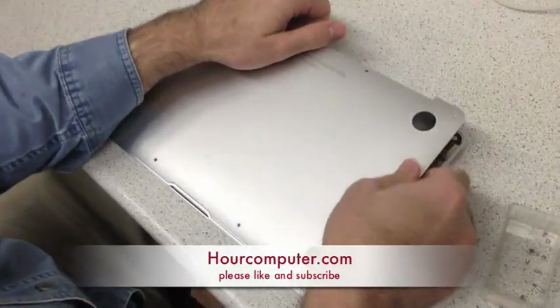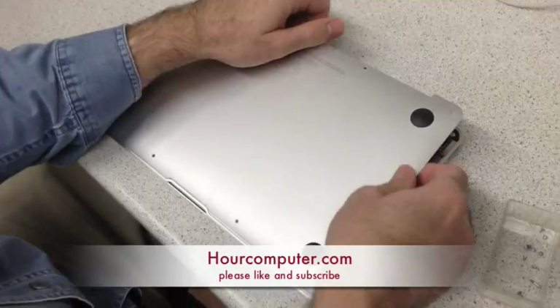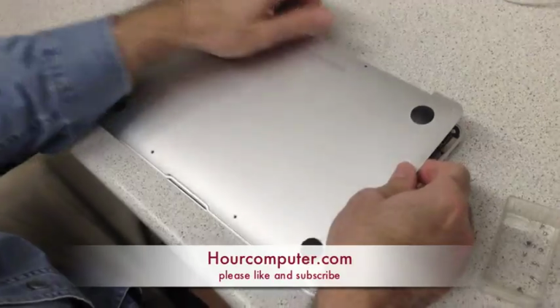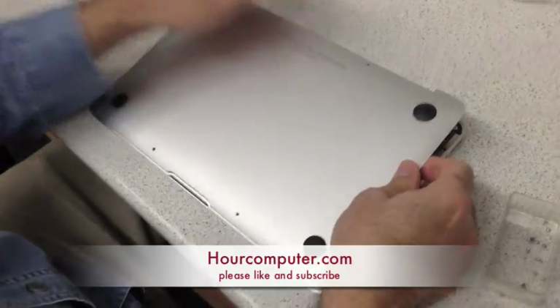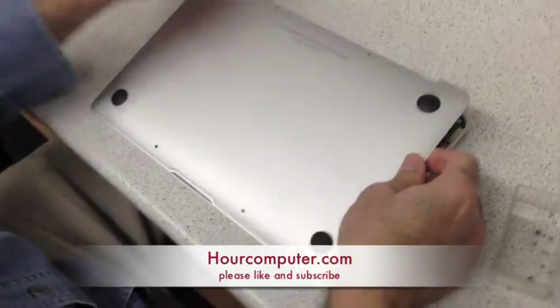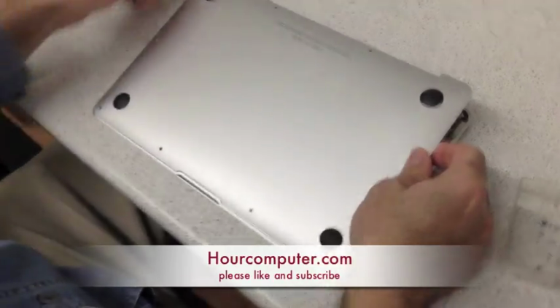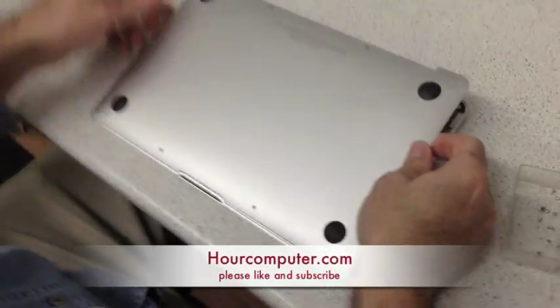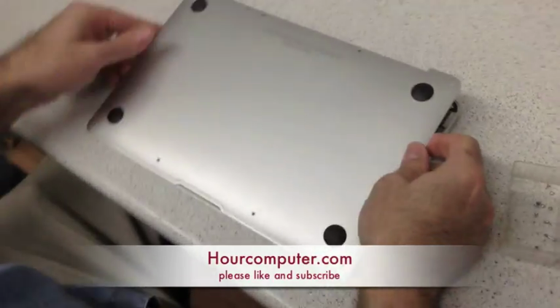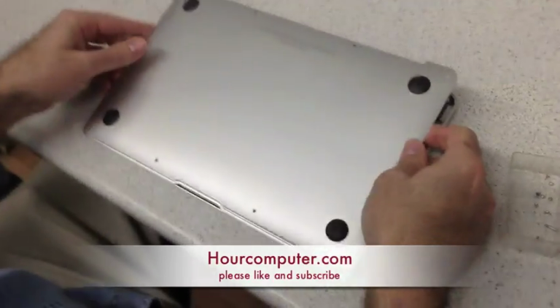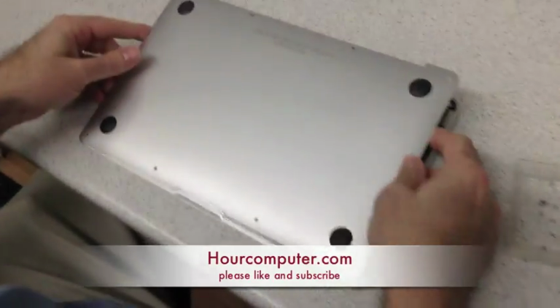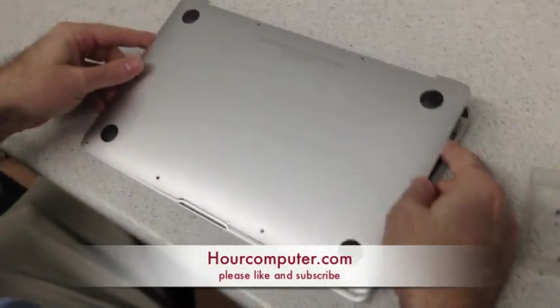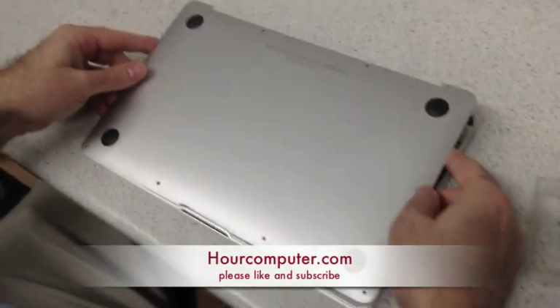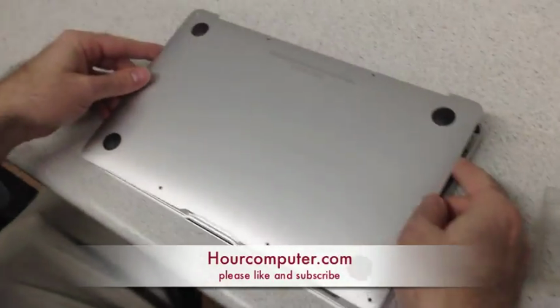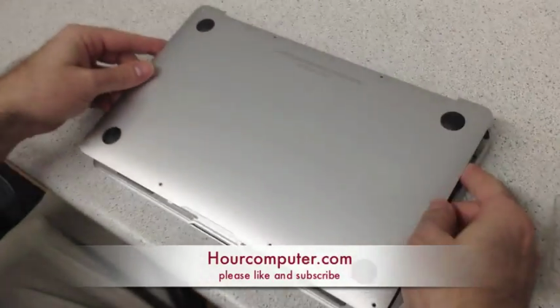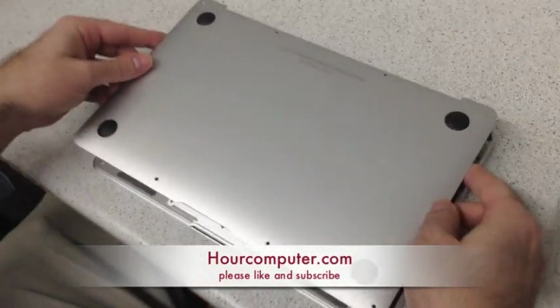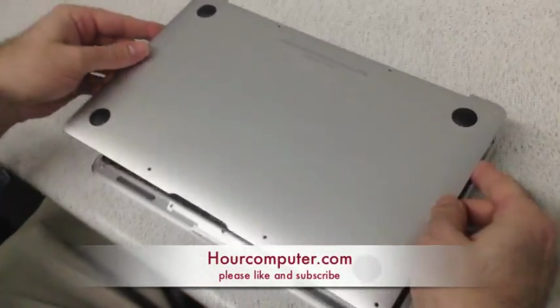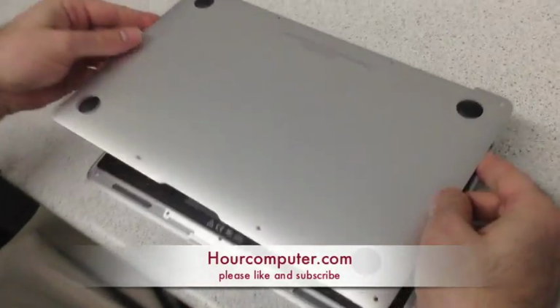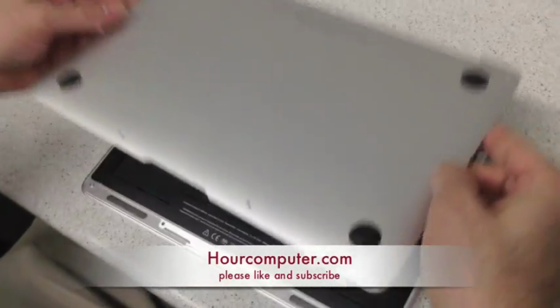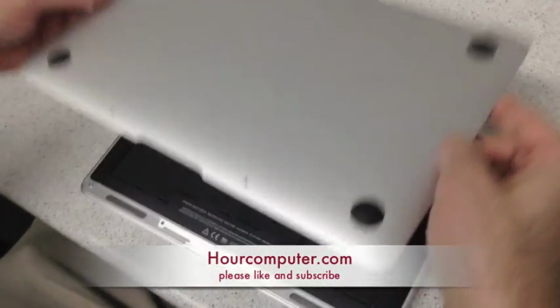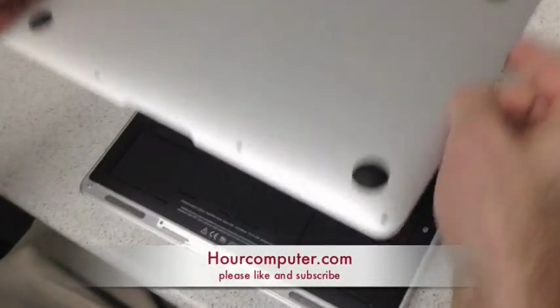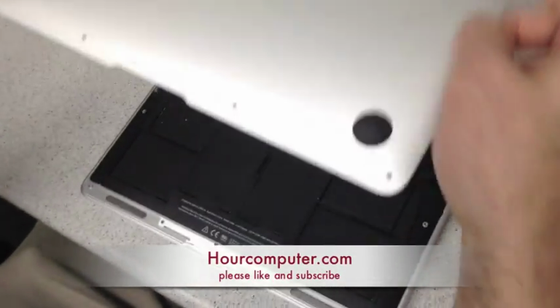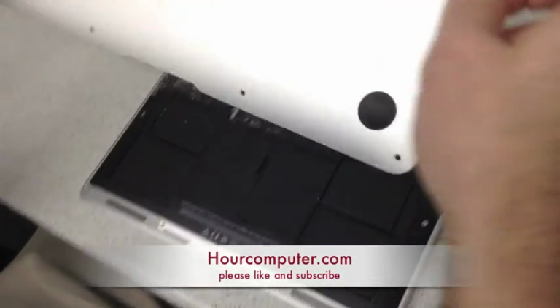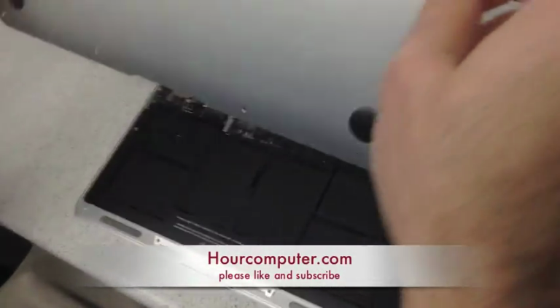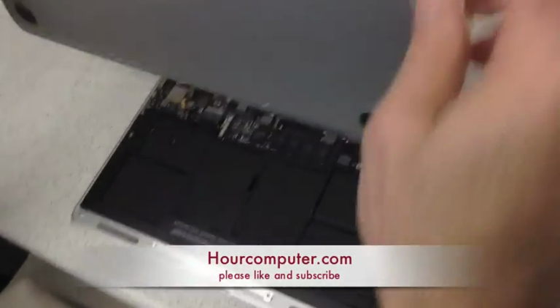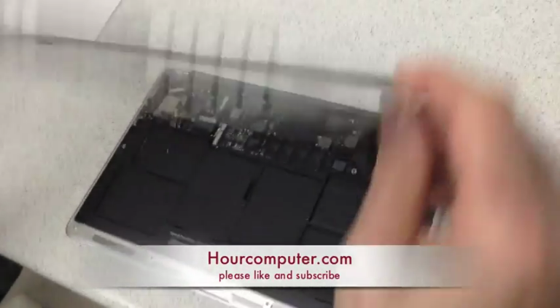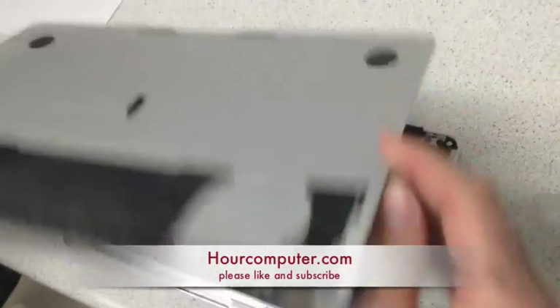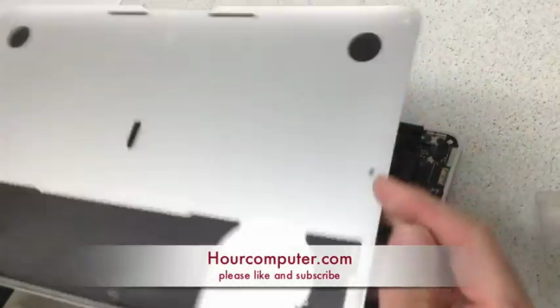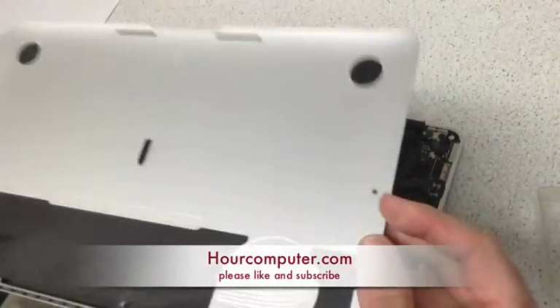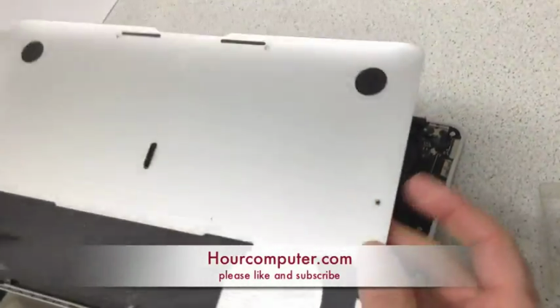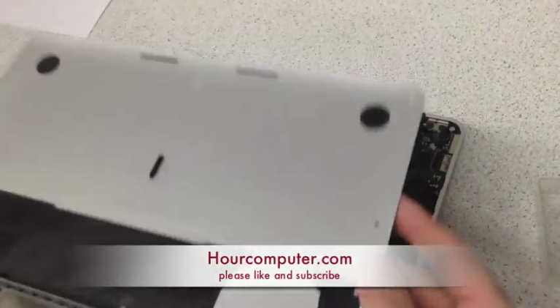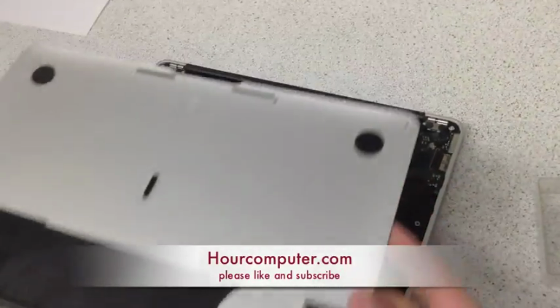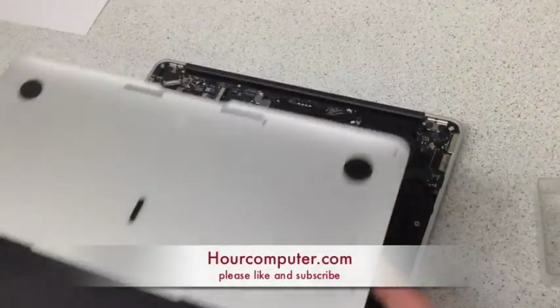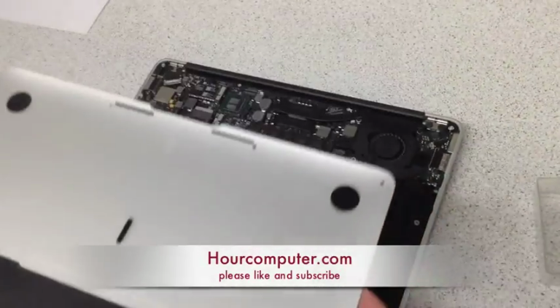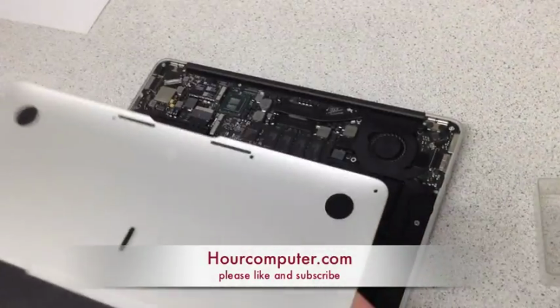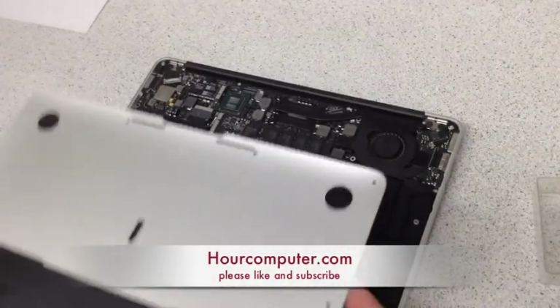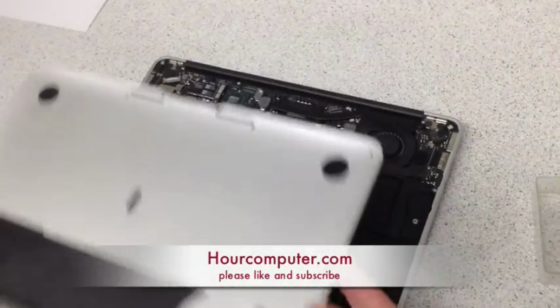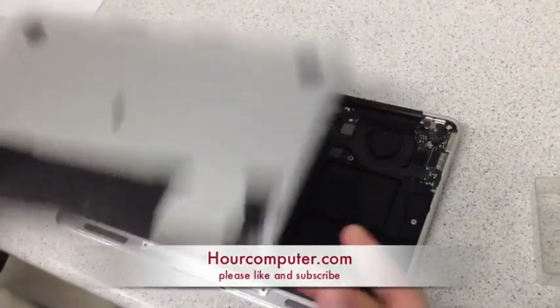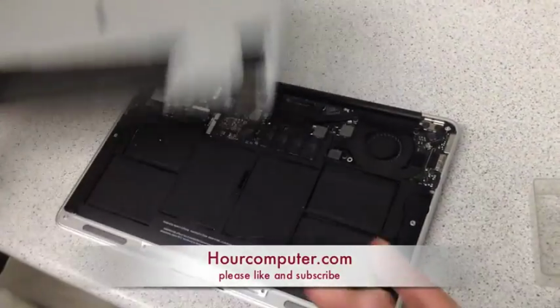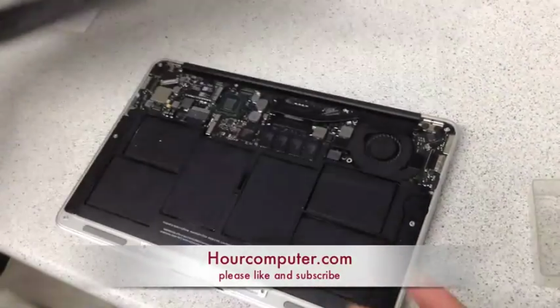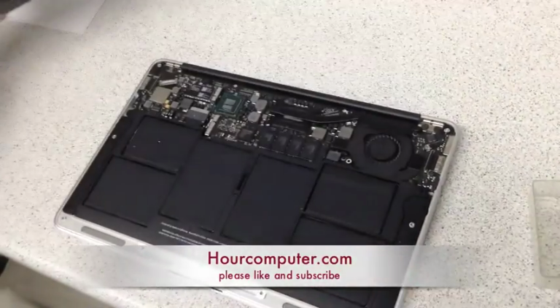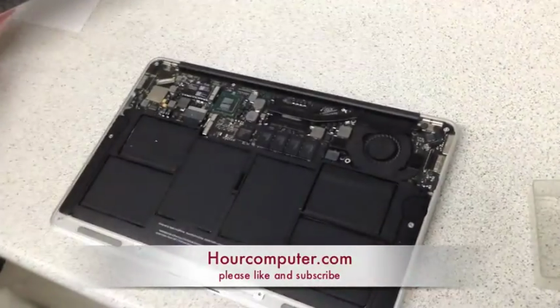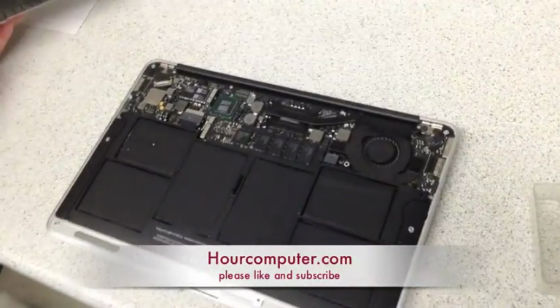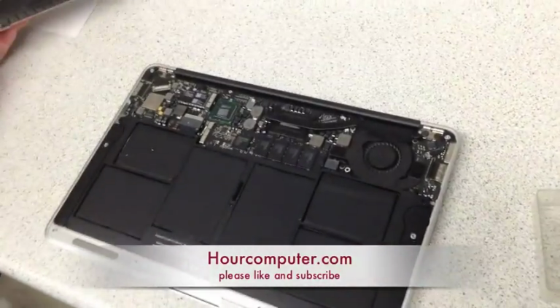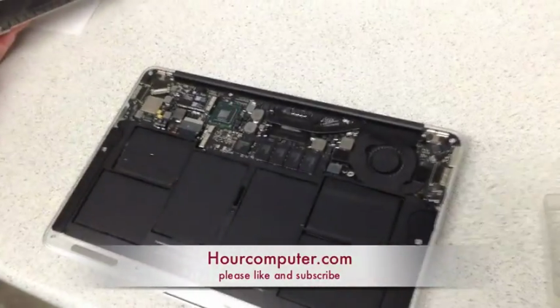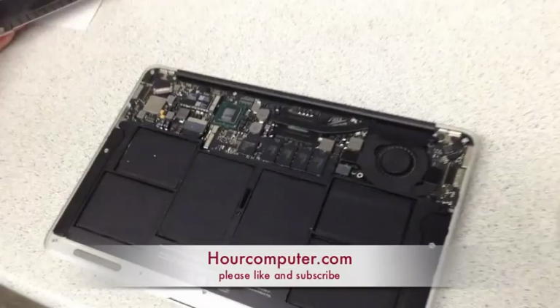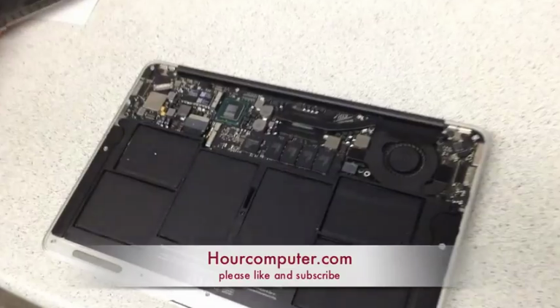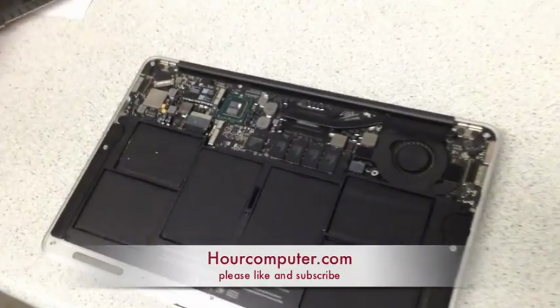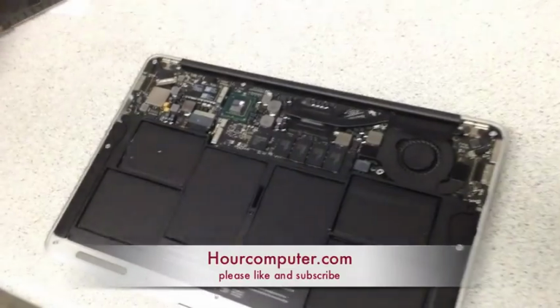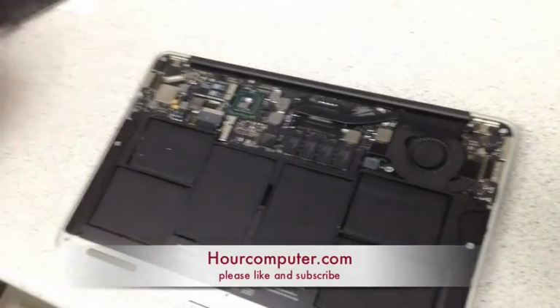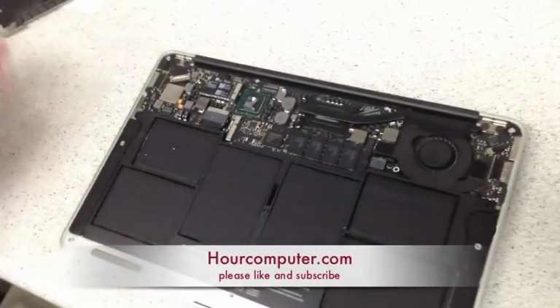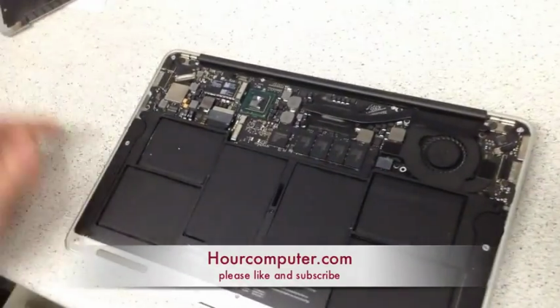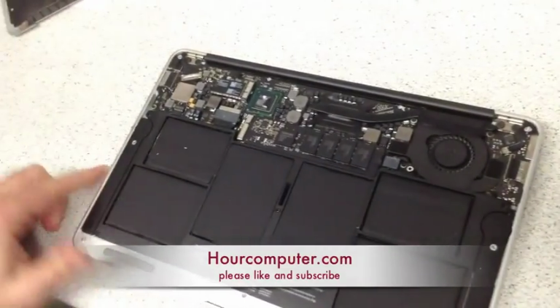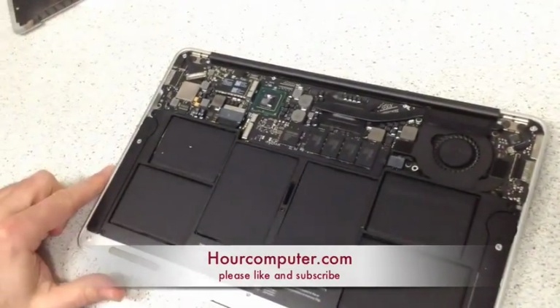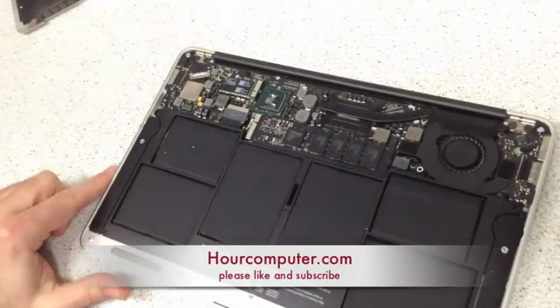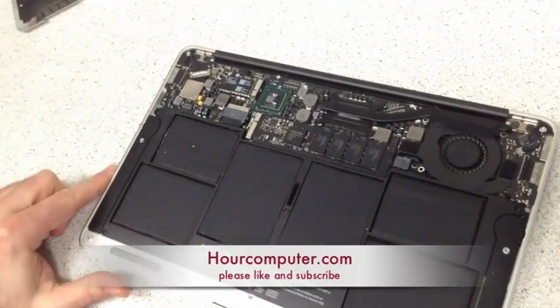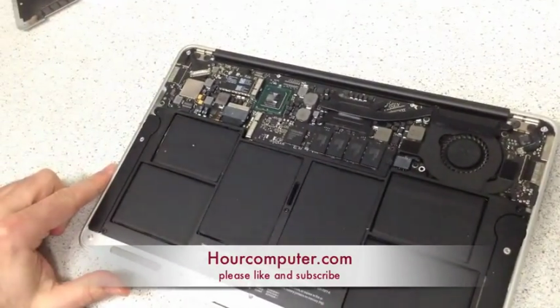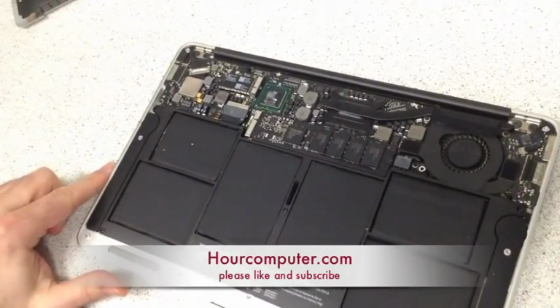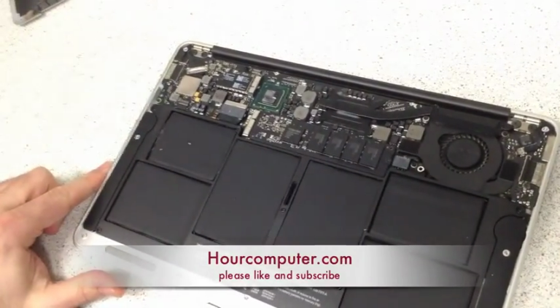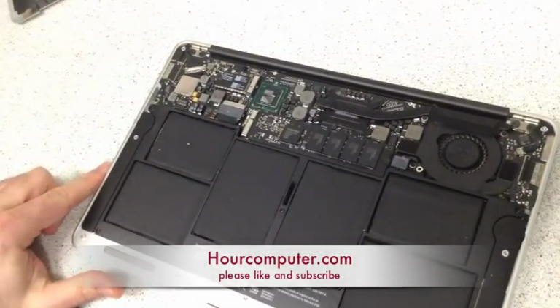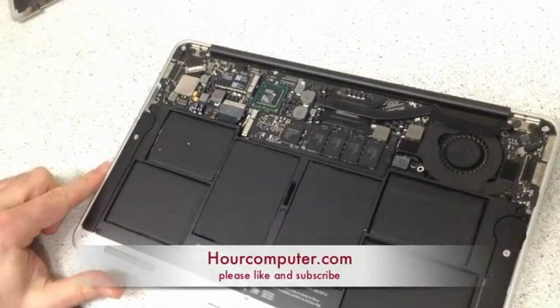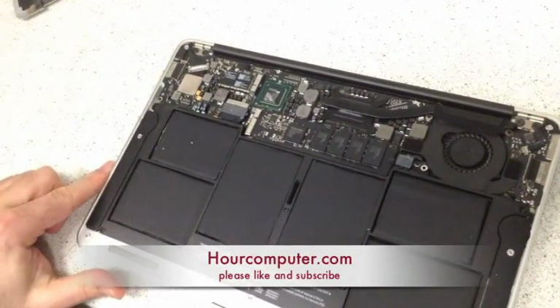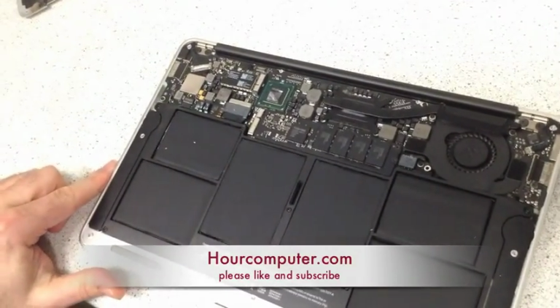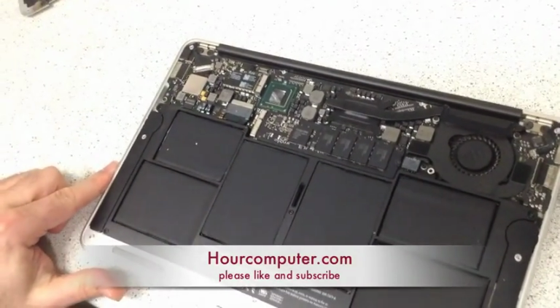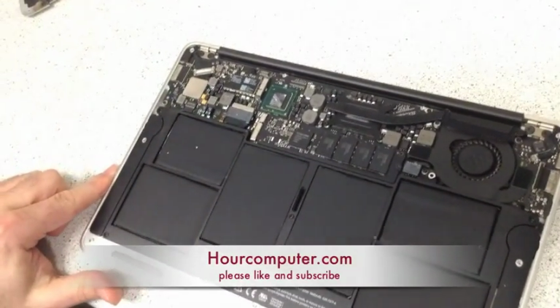So we took the screws out and we lift up the cover. There's our MacBook Air.